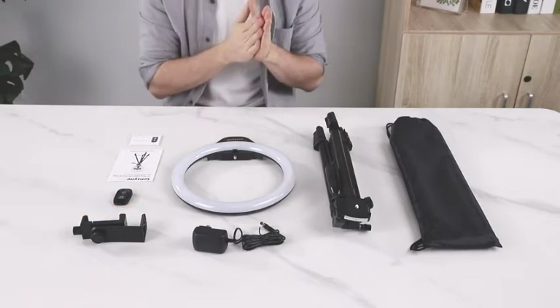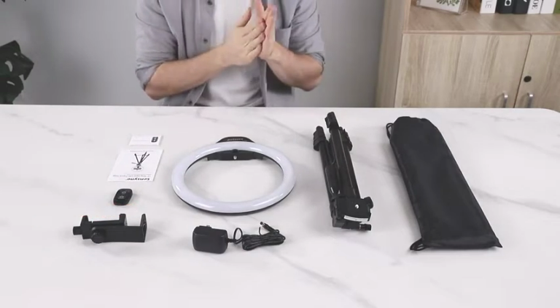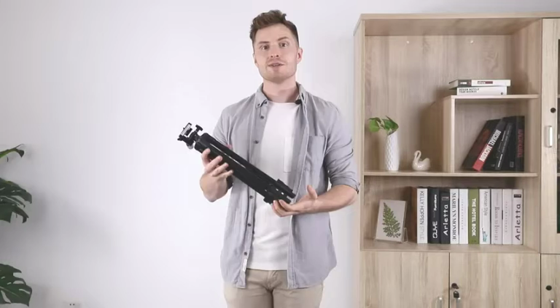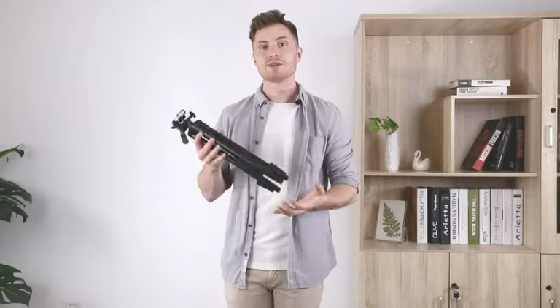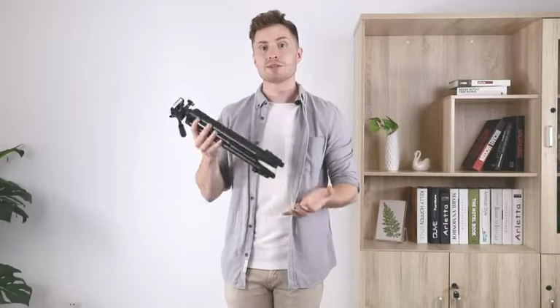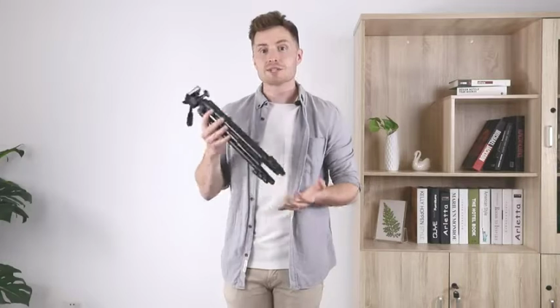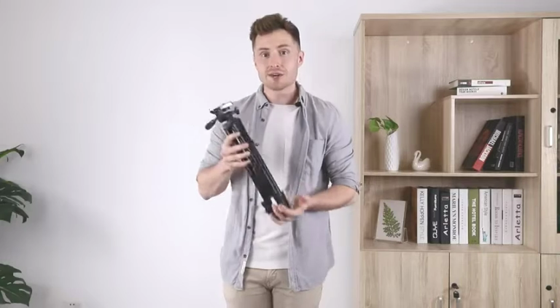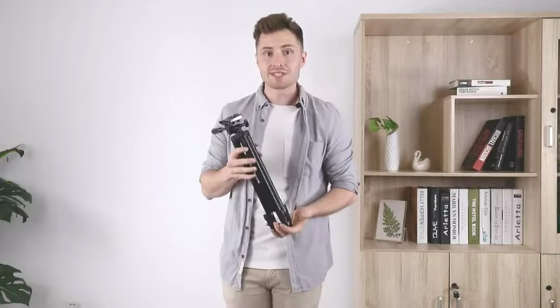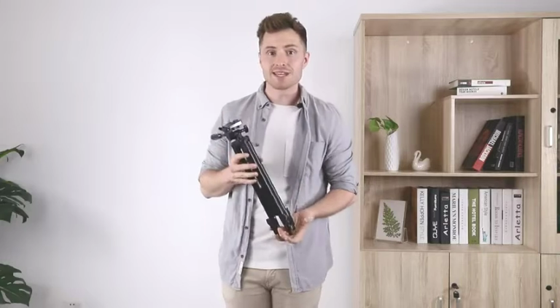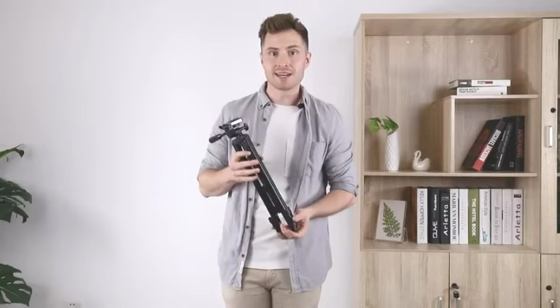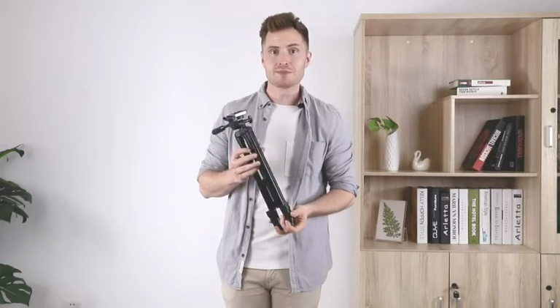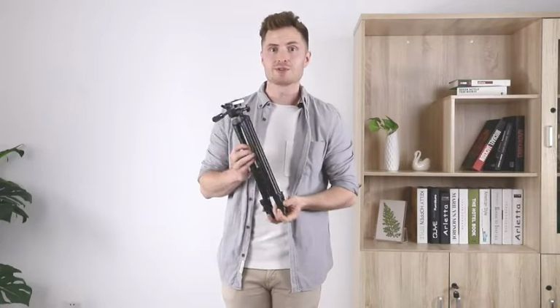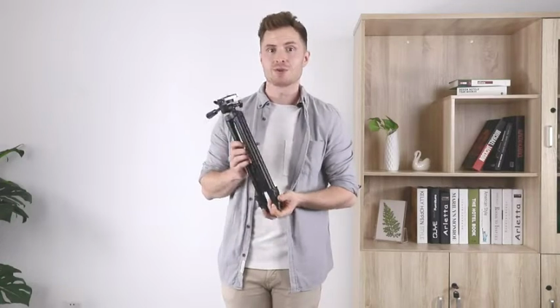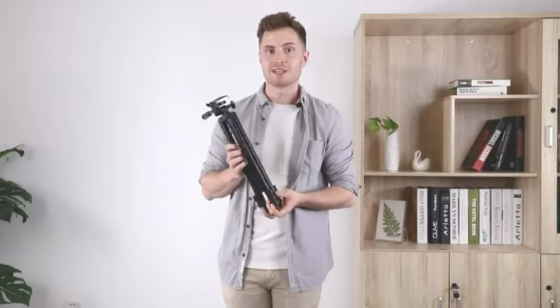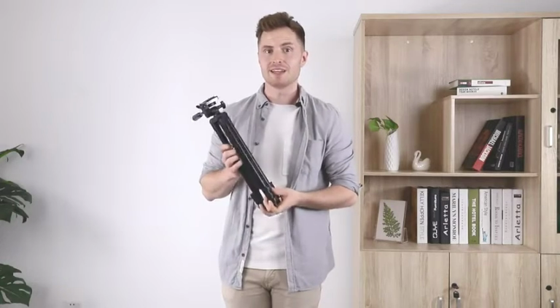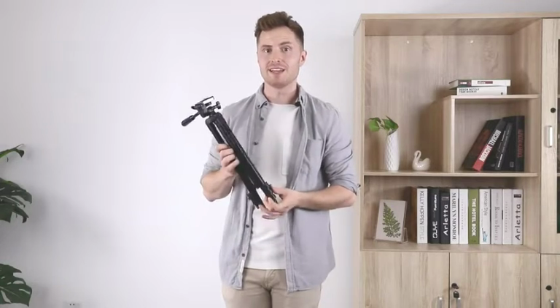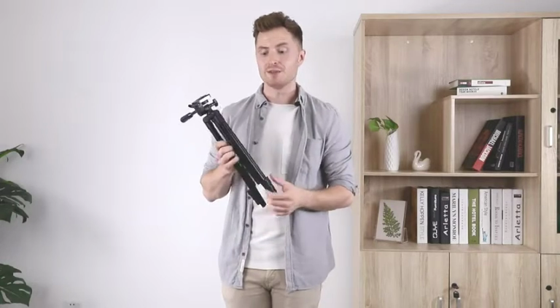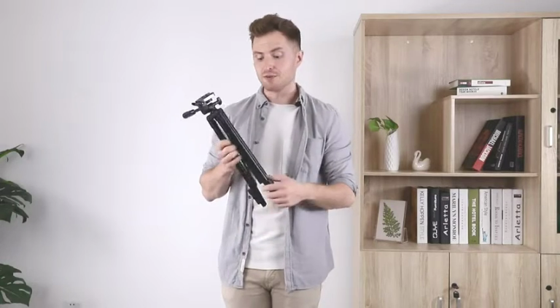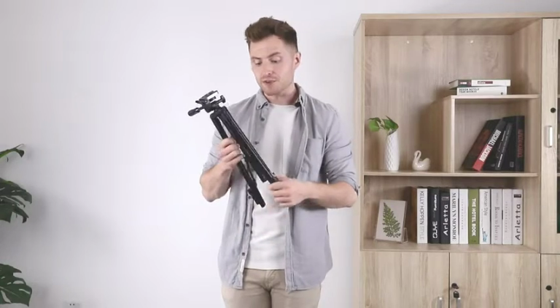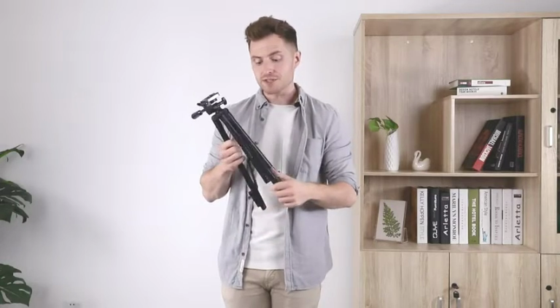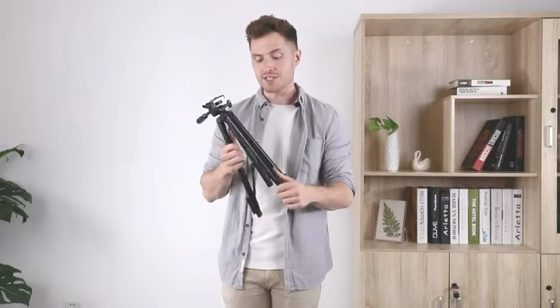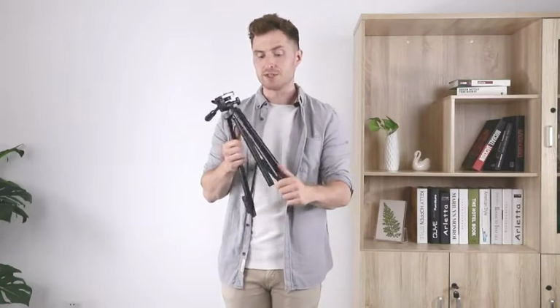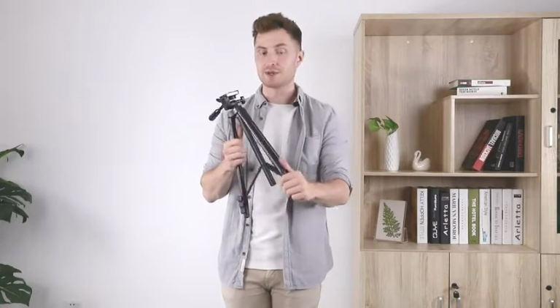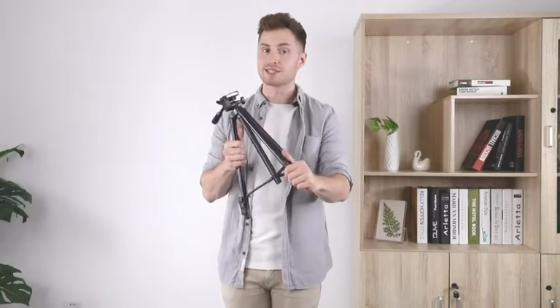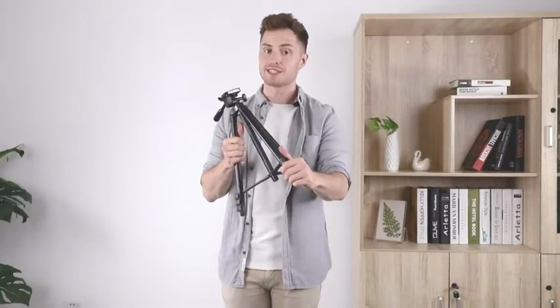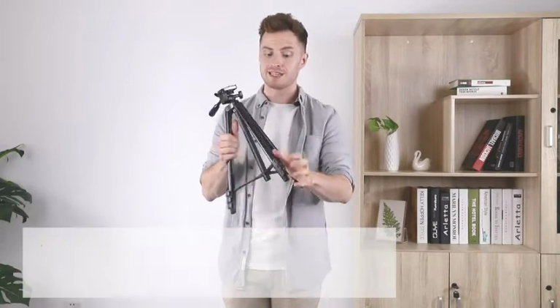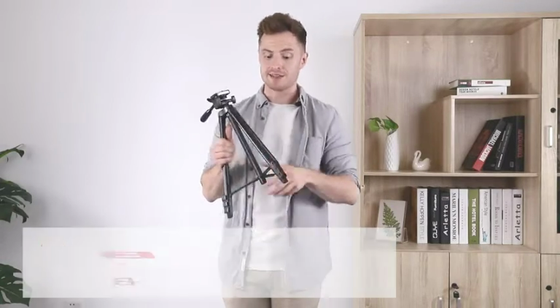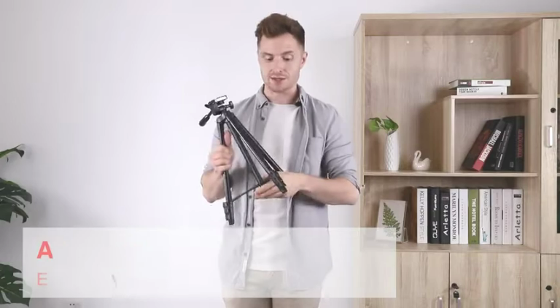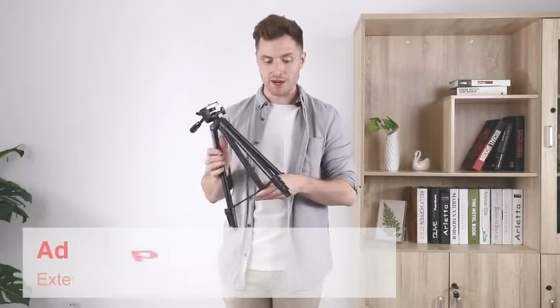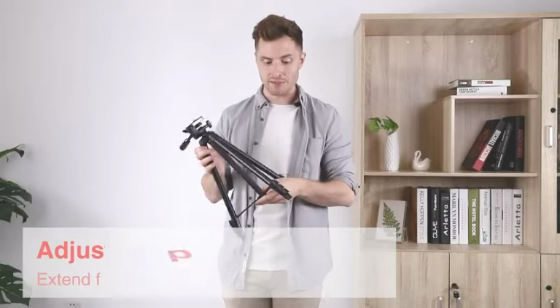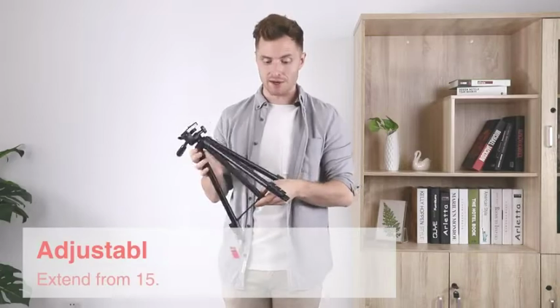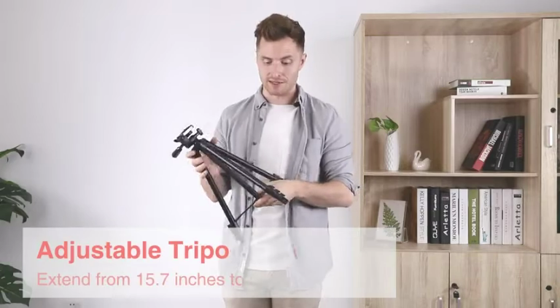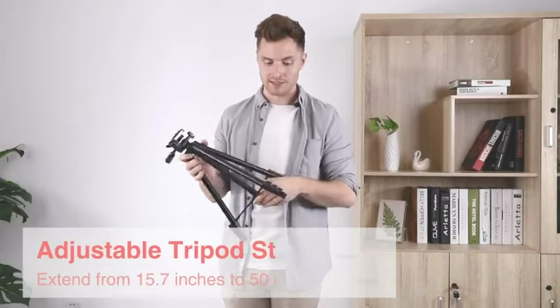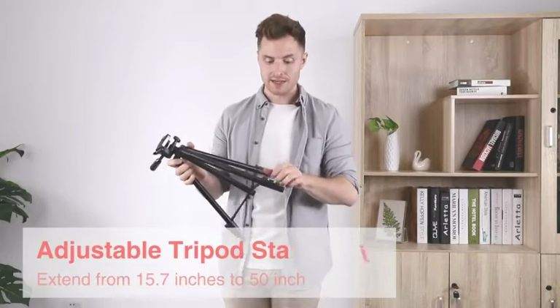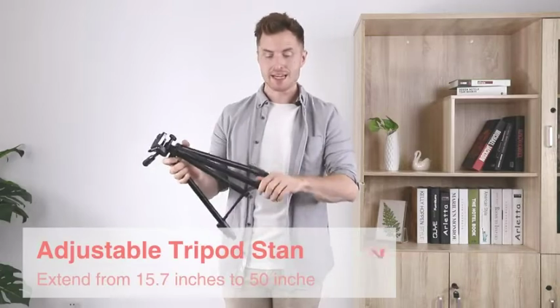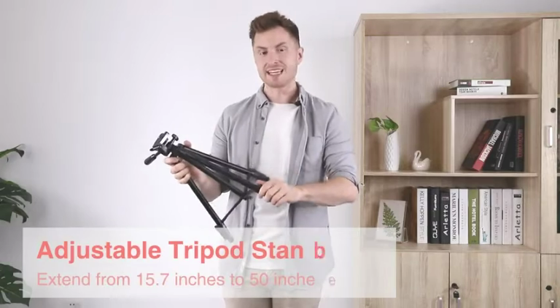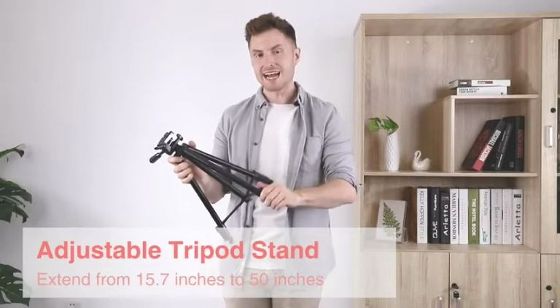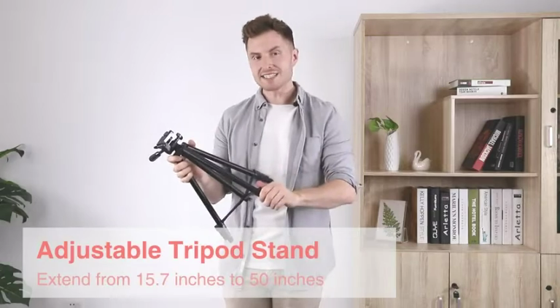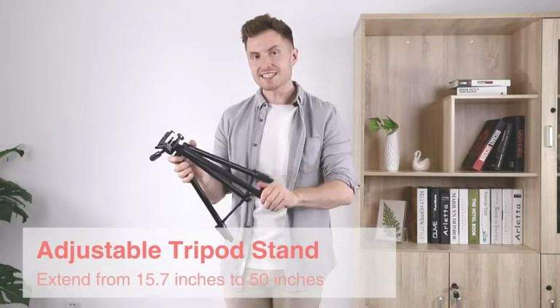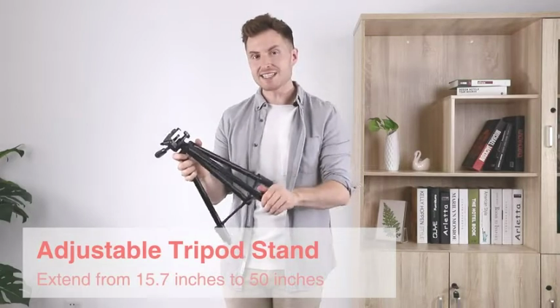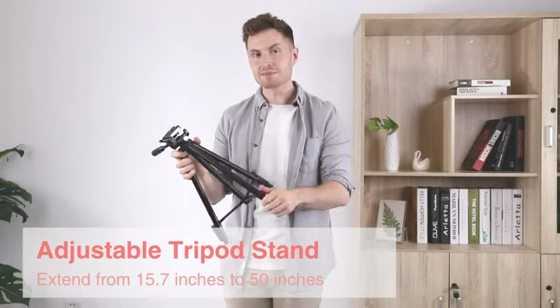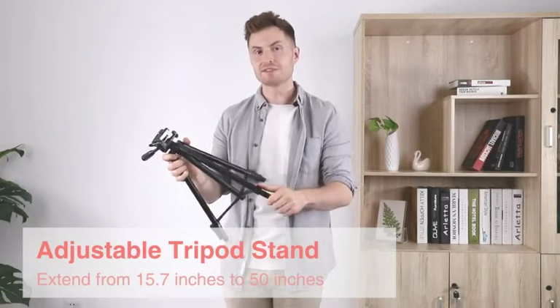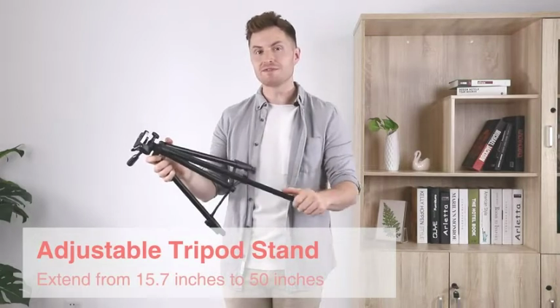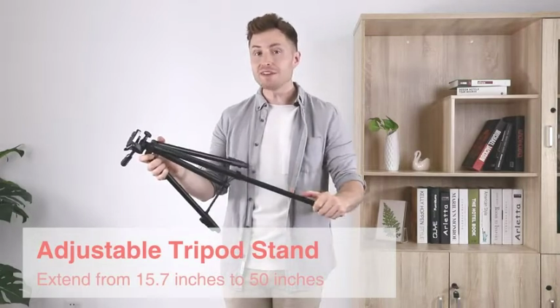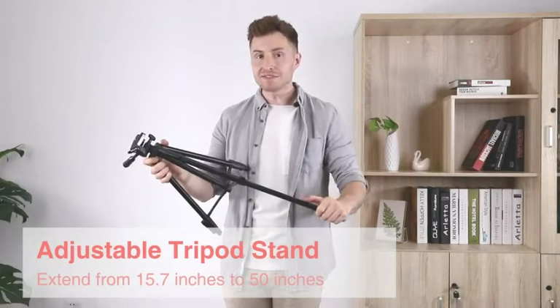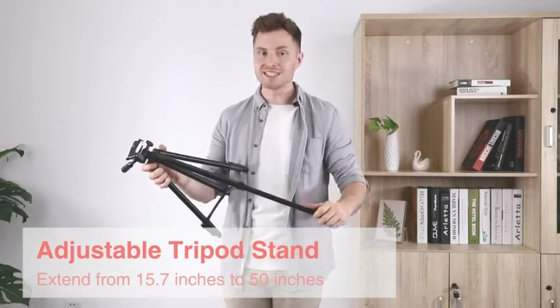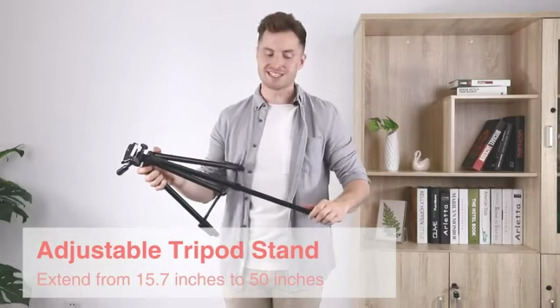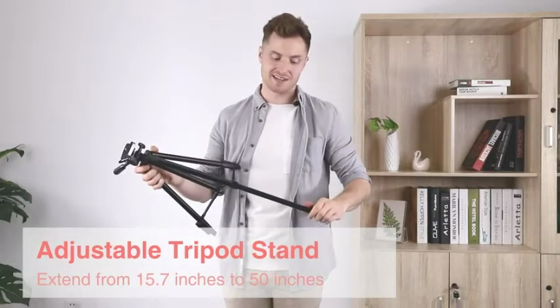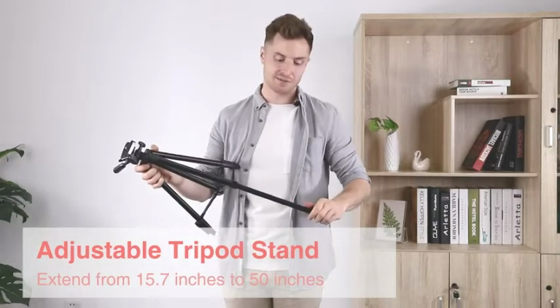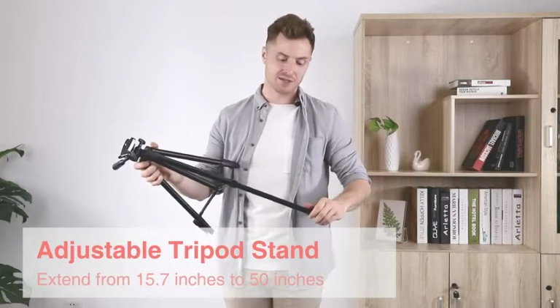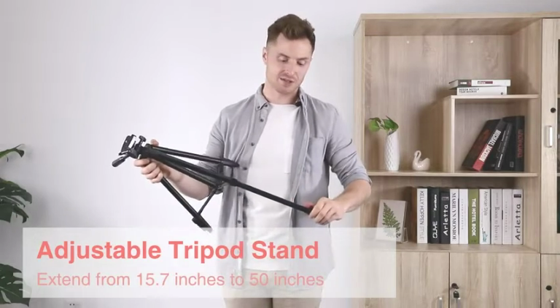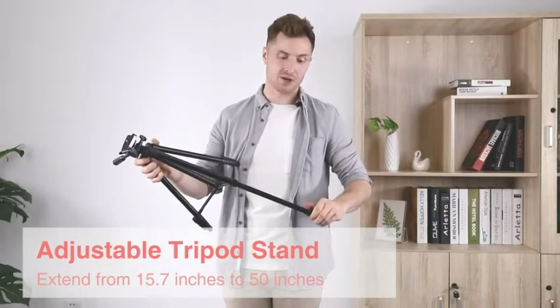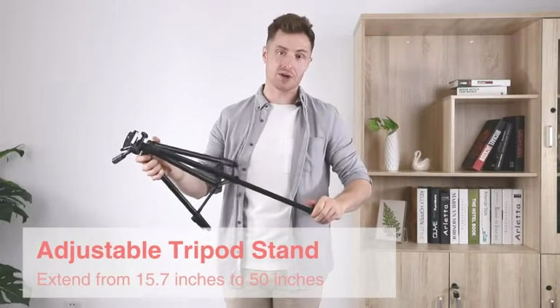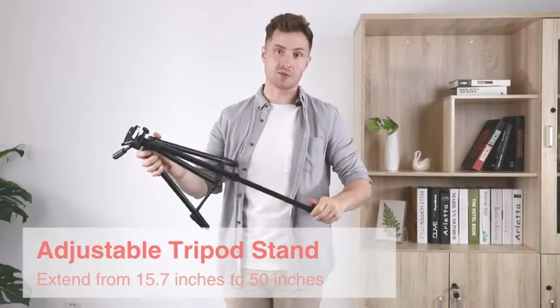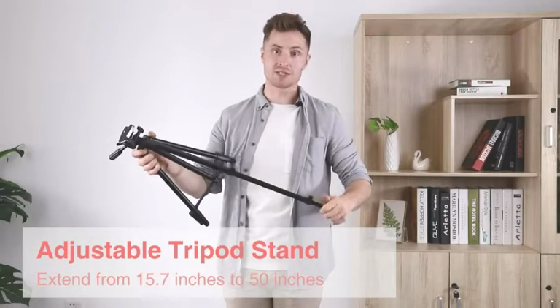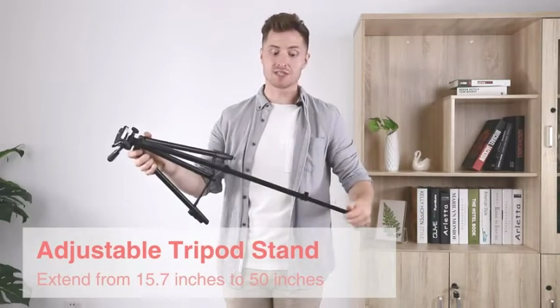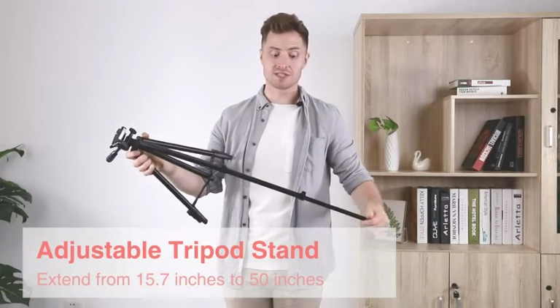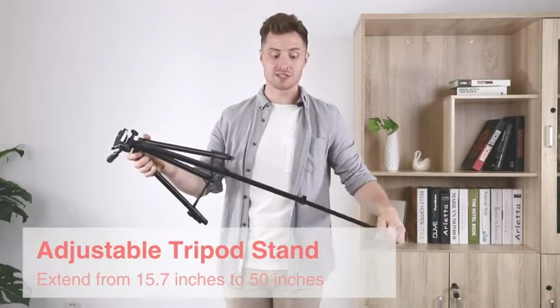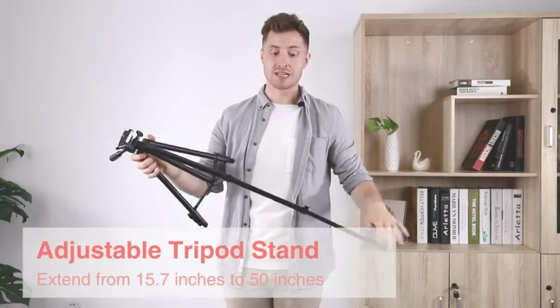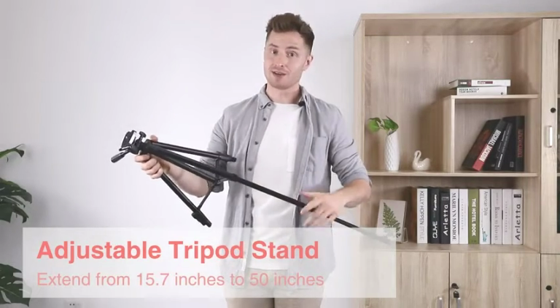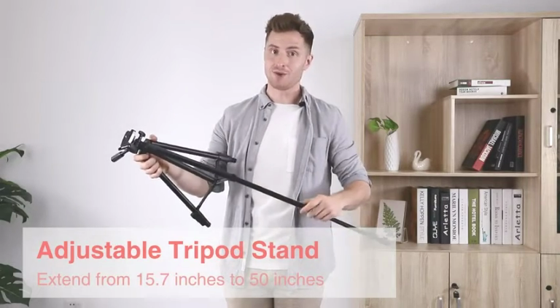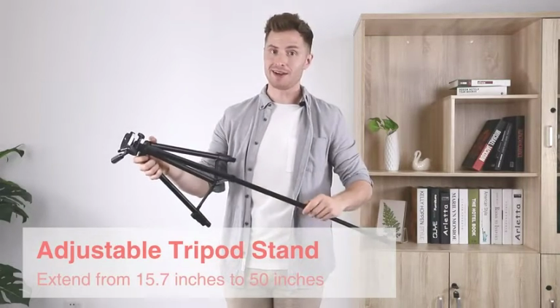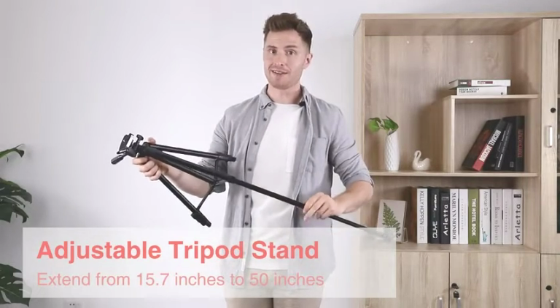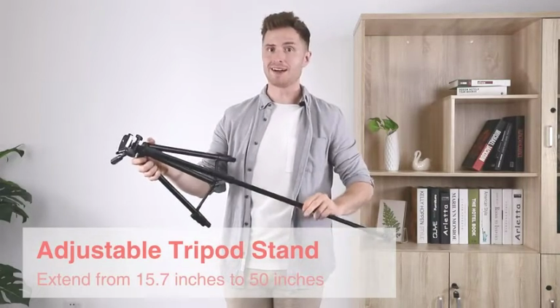To start setting up this ring light, you first need to extend the tripod. It can actually get up to 50 centimeters tall, which is quite a lot.